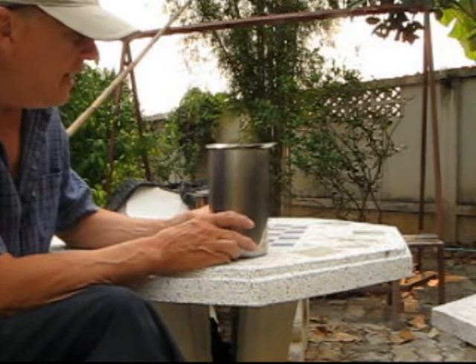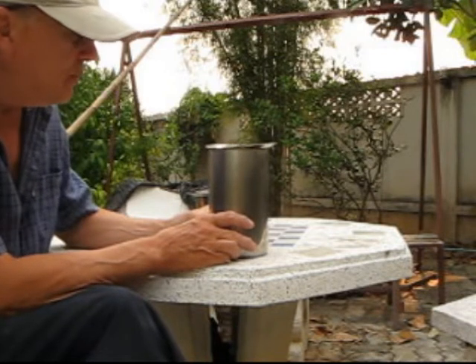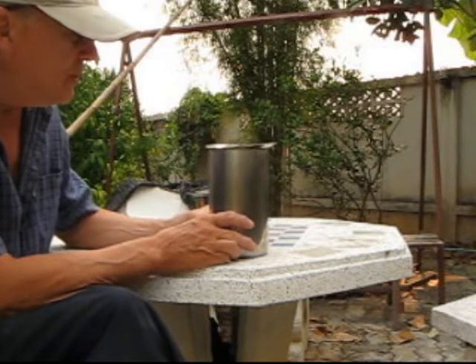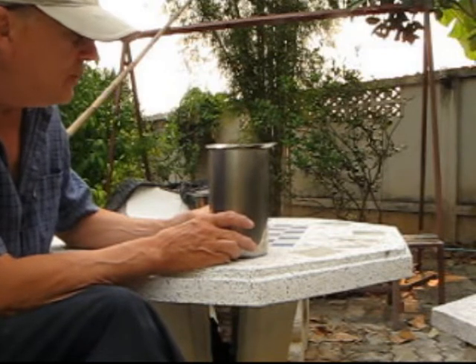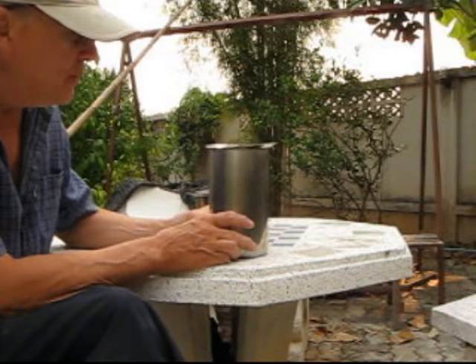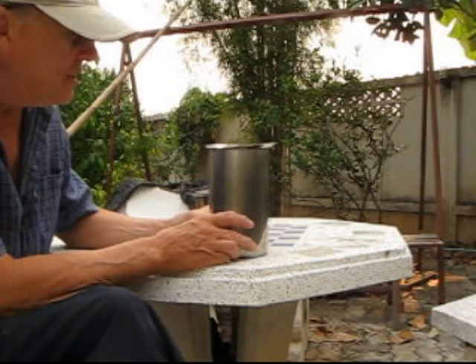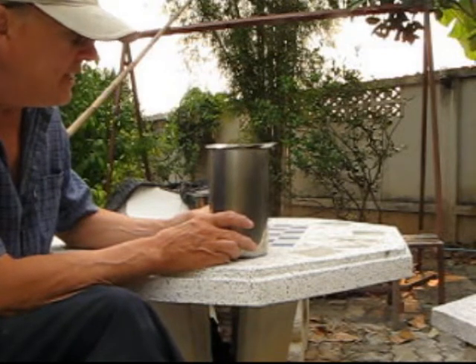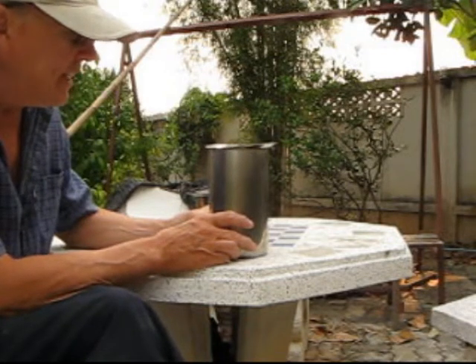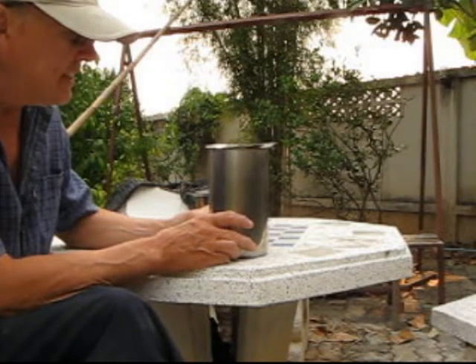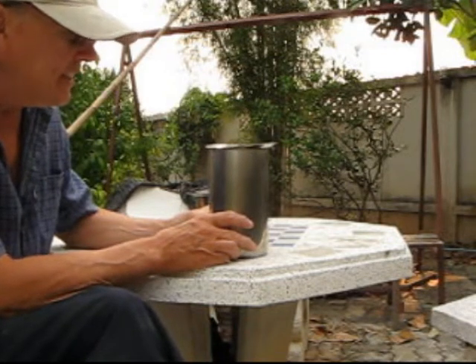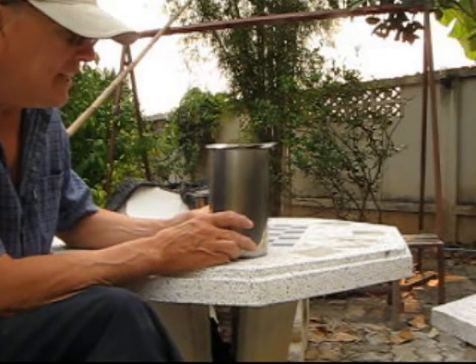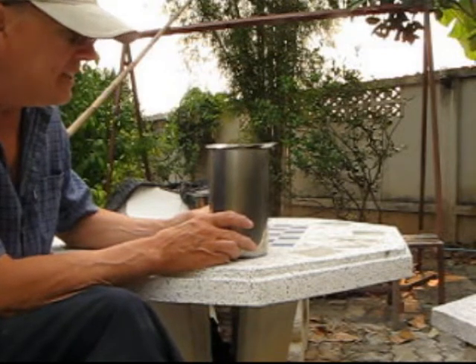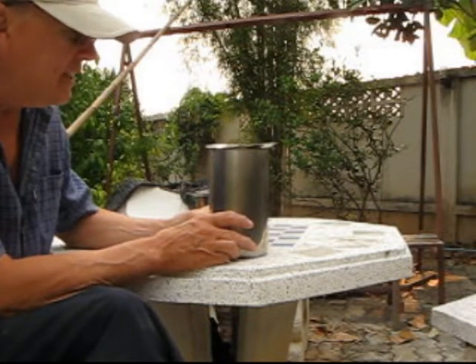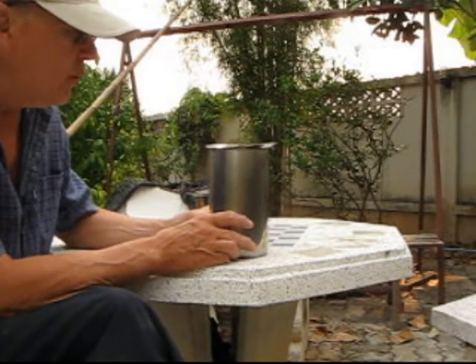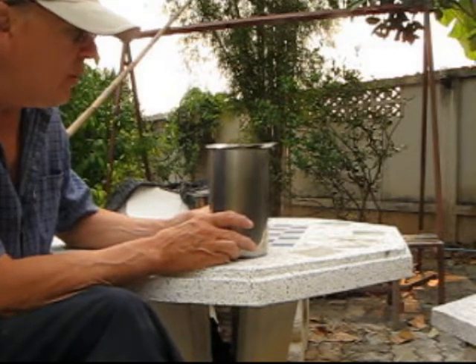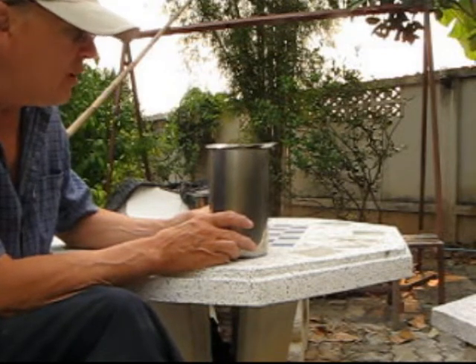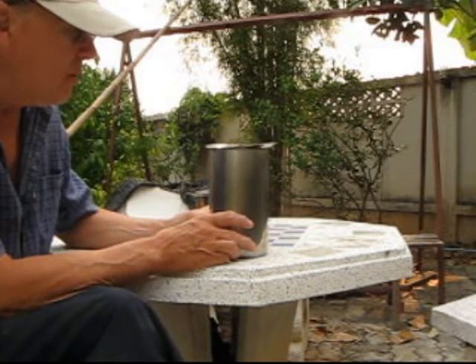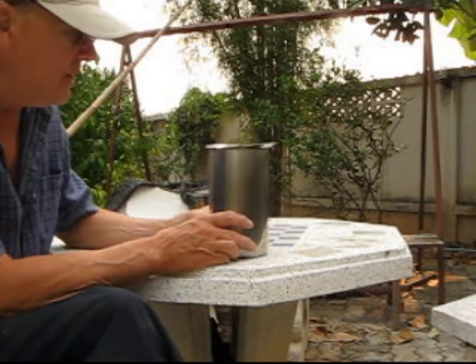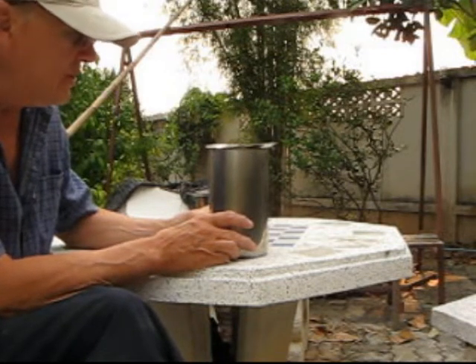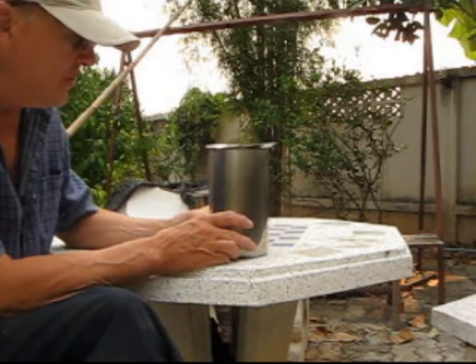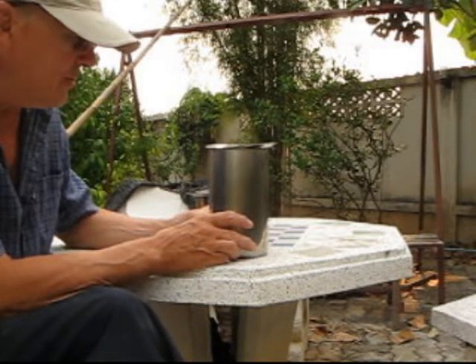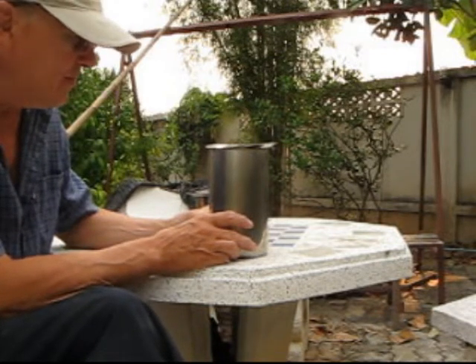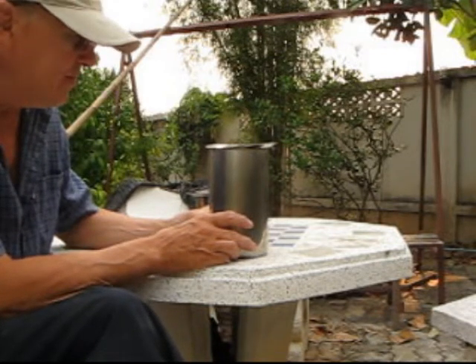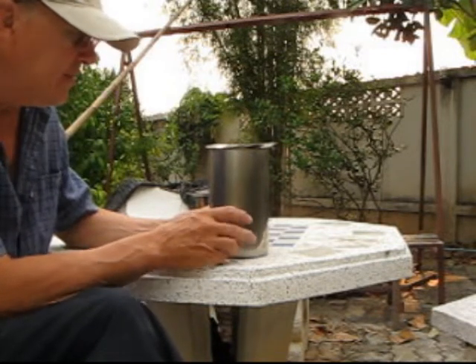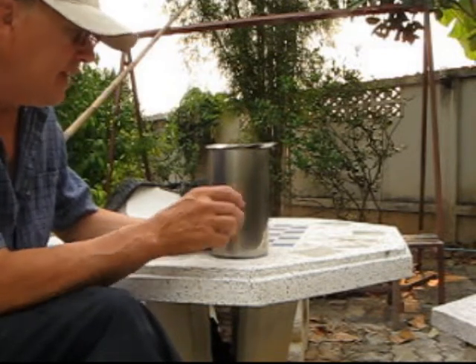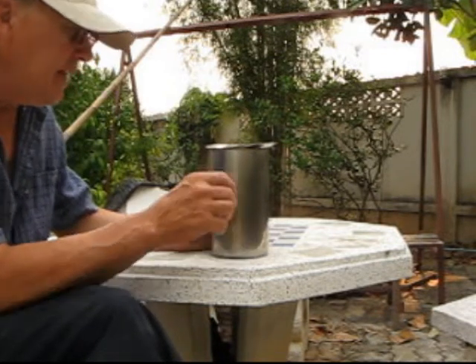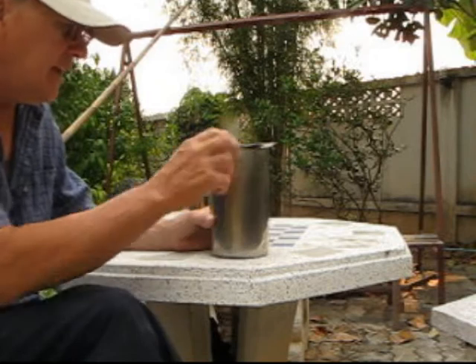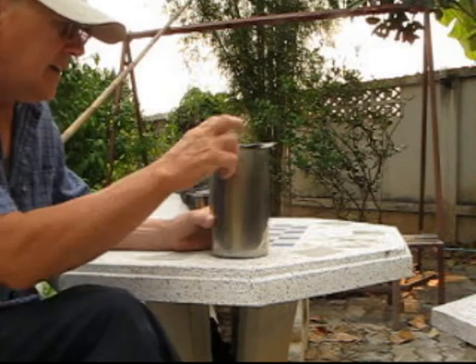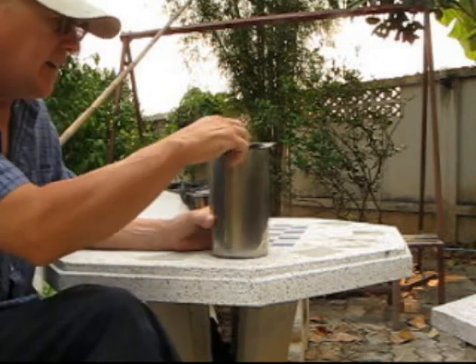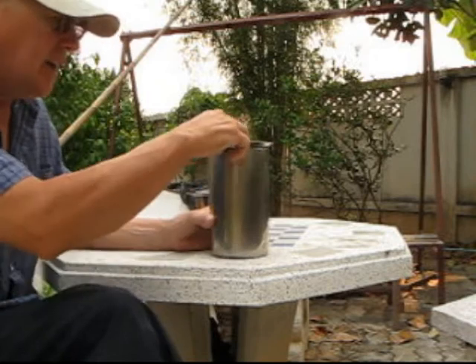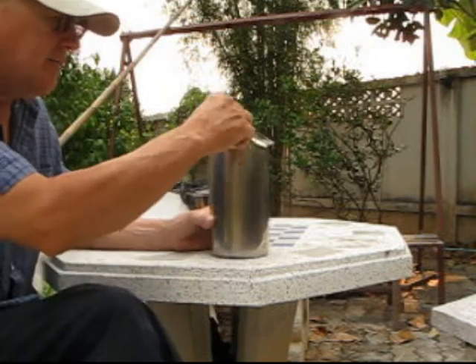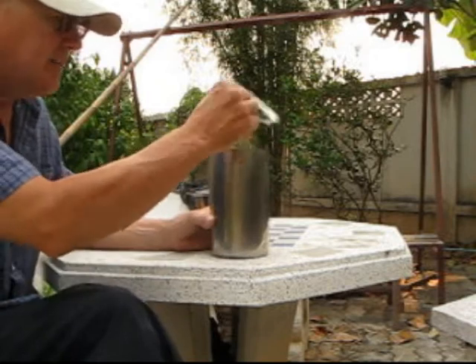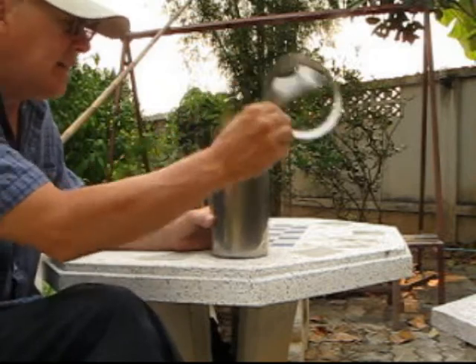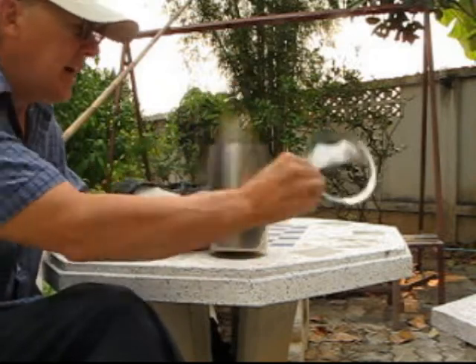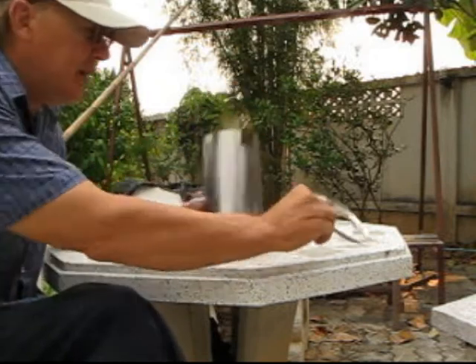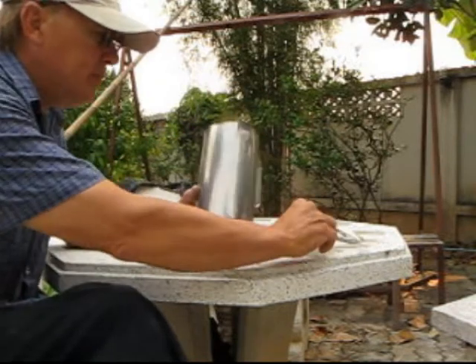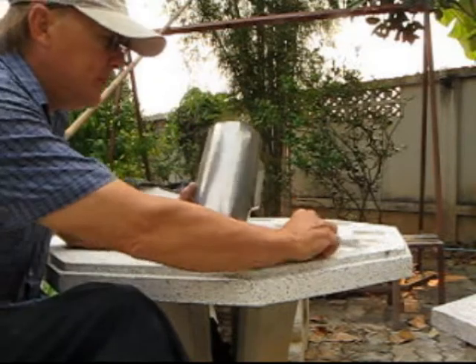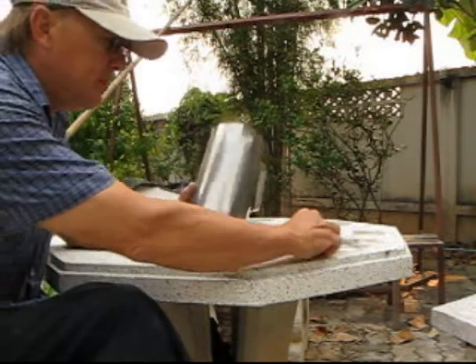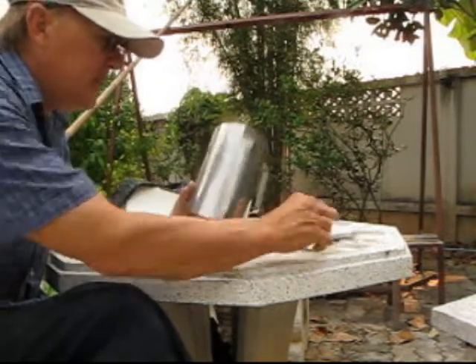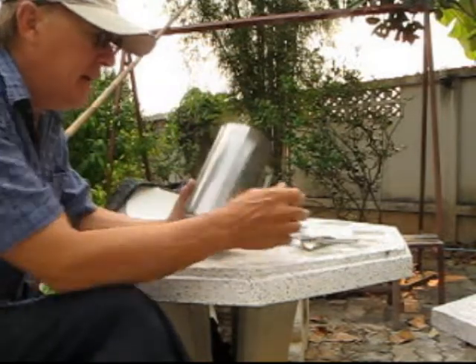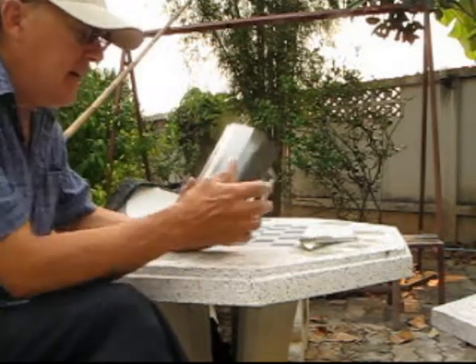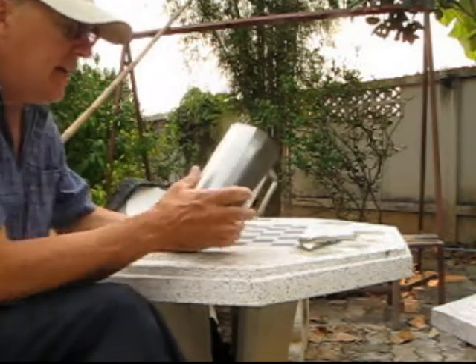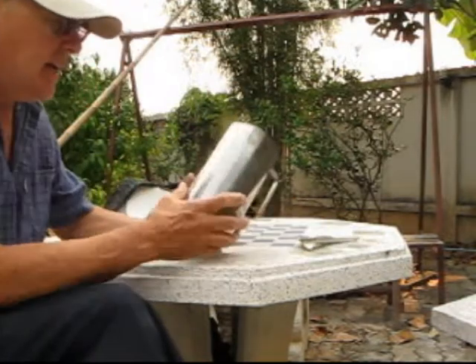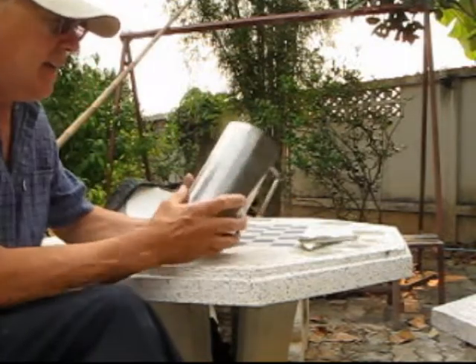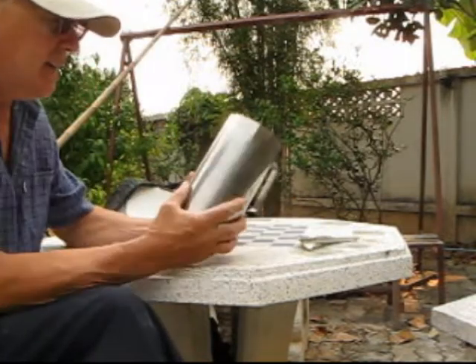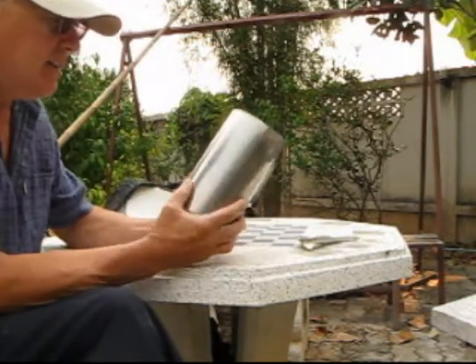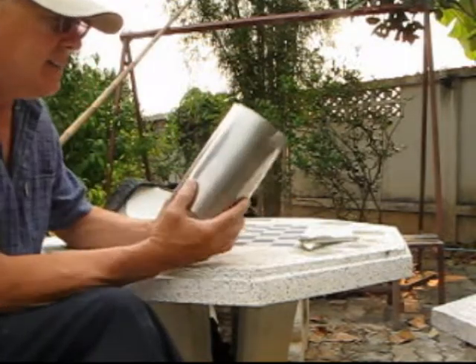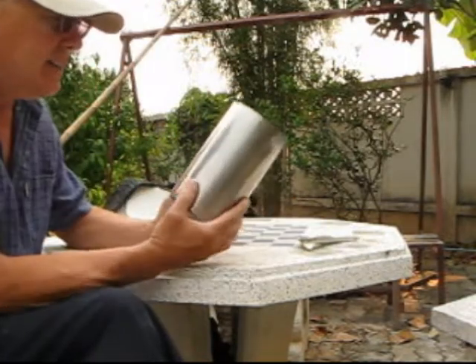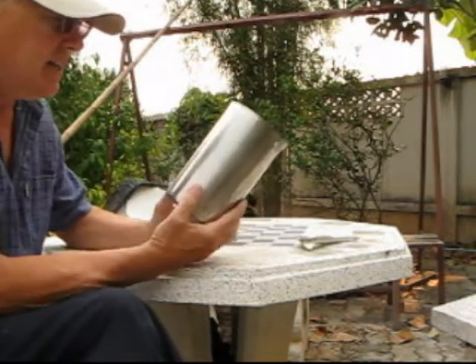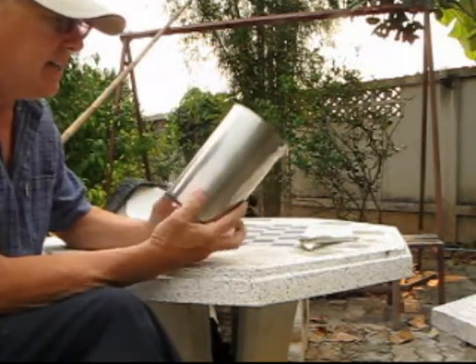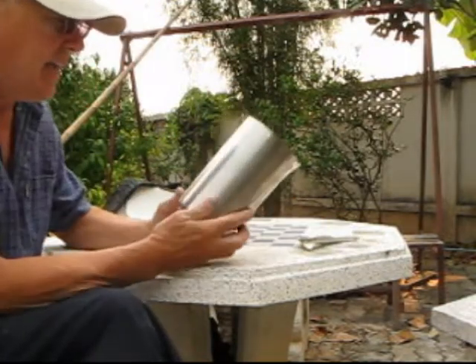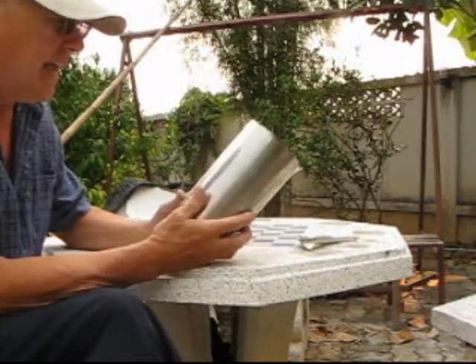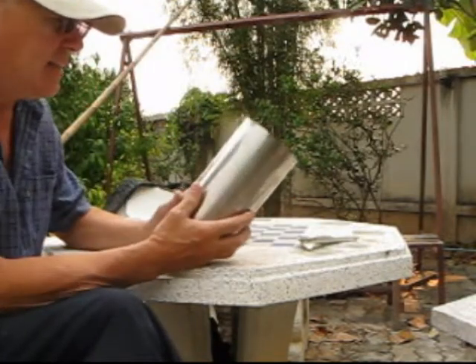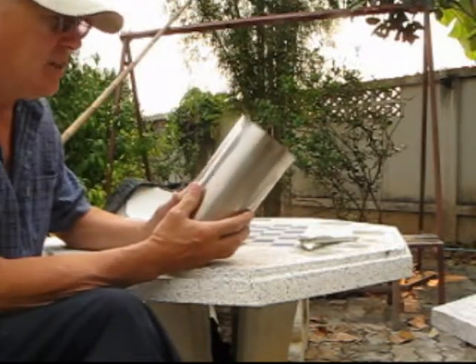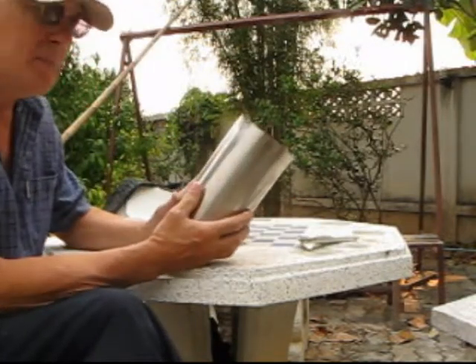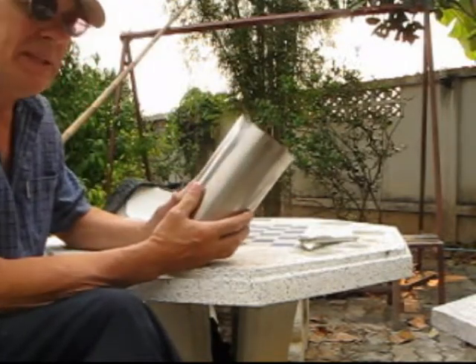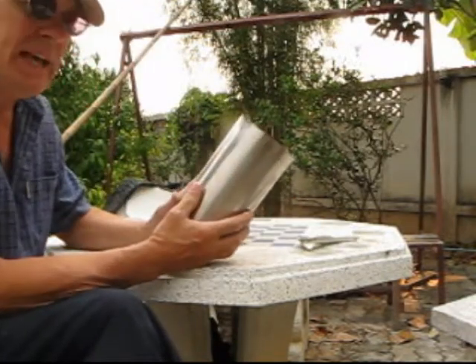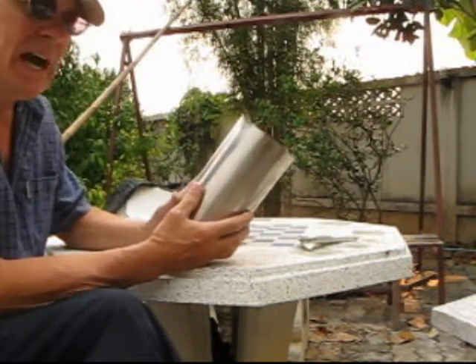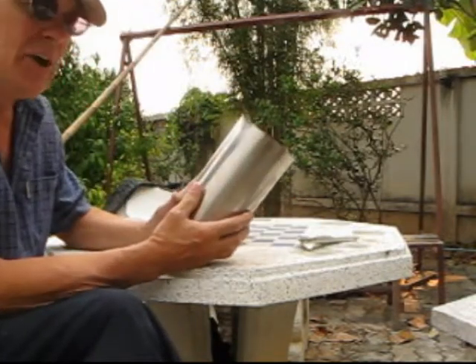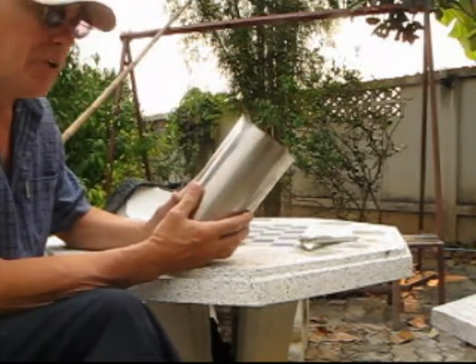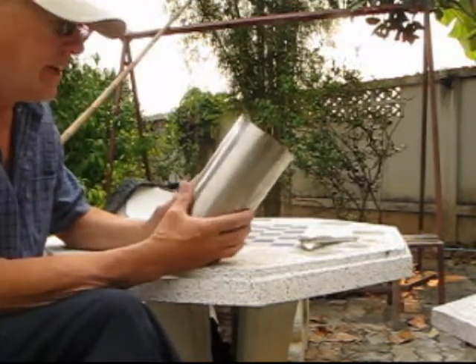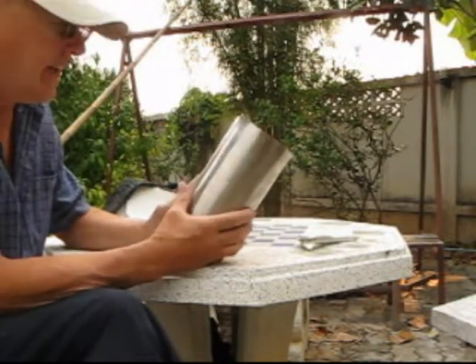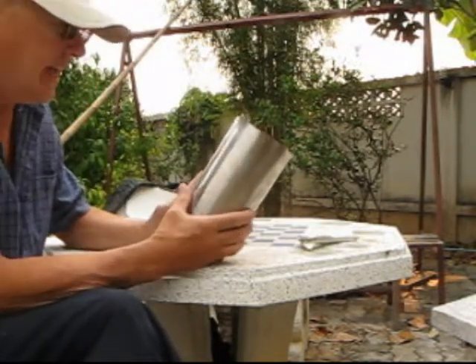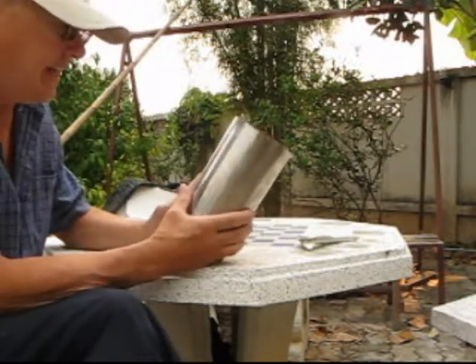What you do is you take a stainless steel water pitcher, cut off the top, and this can is going to be the outer can.